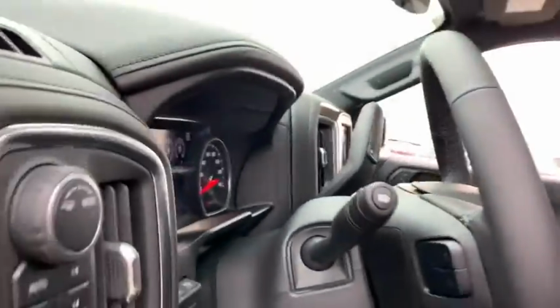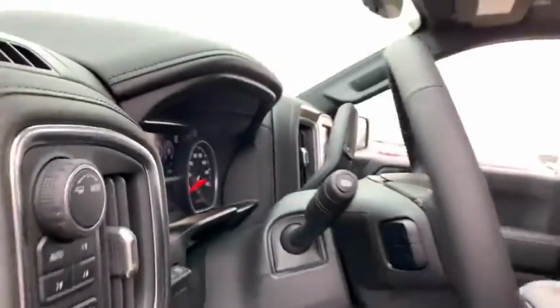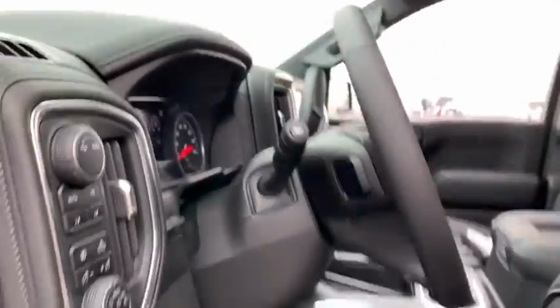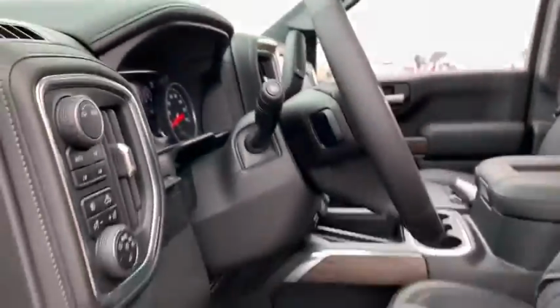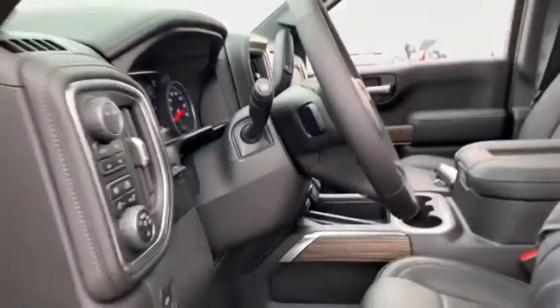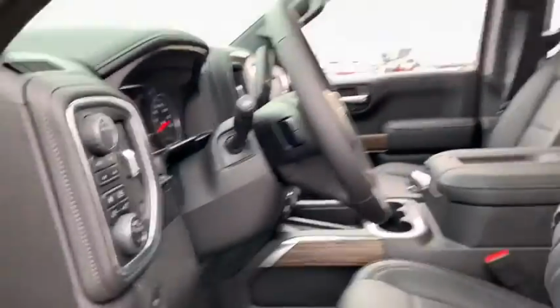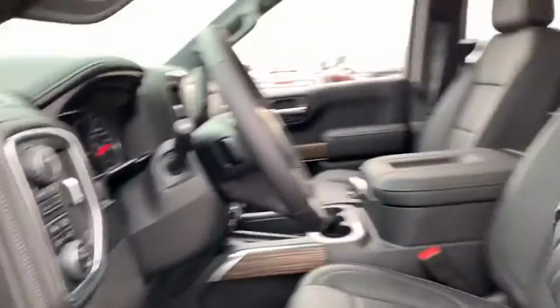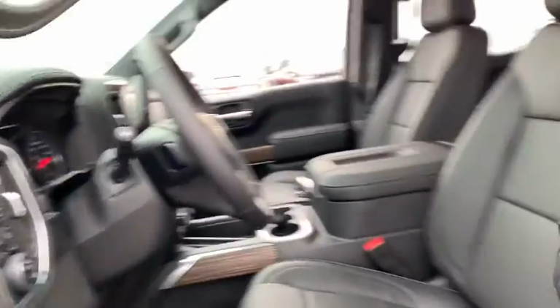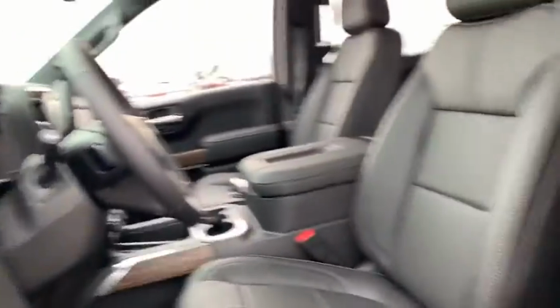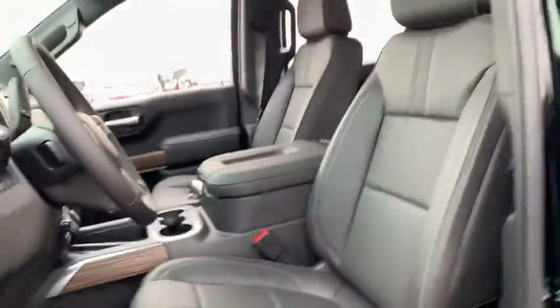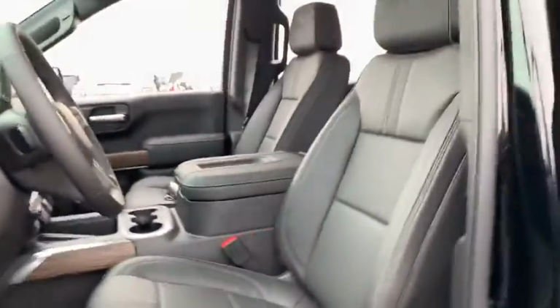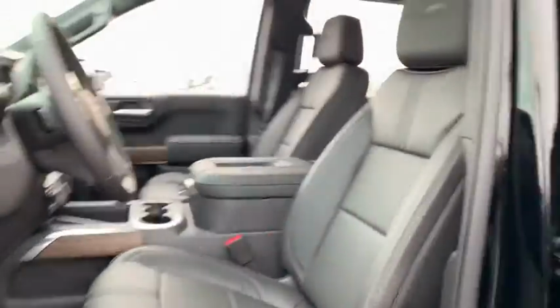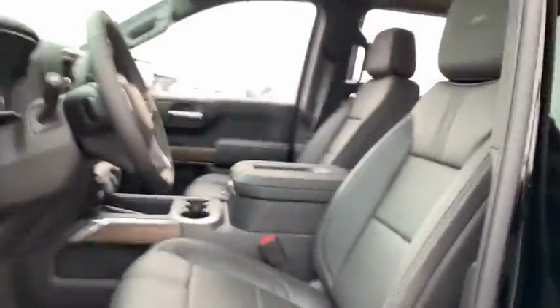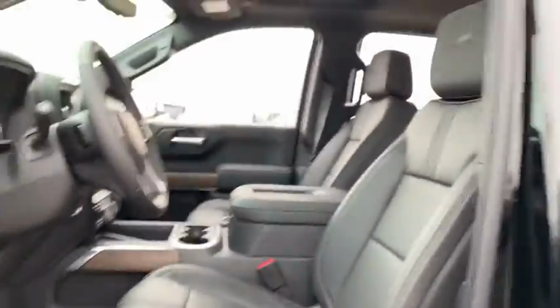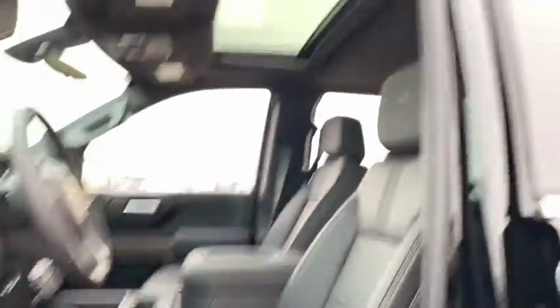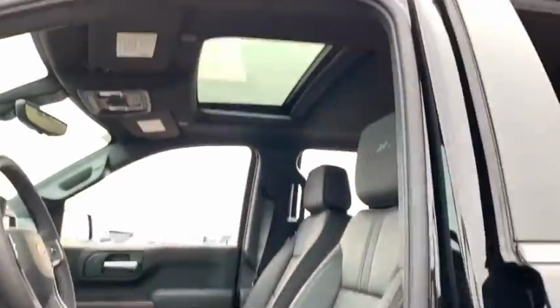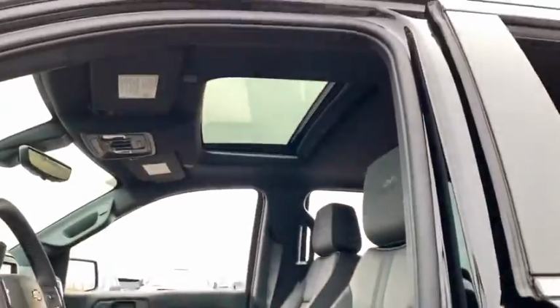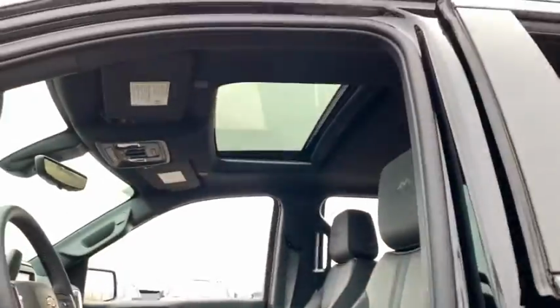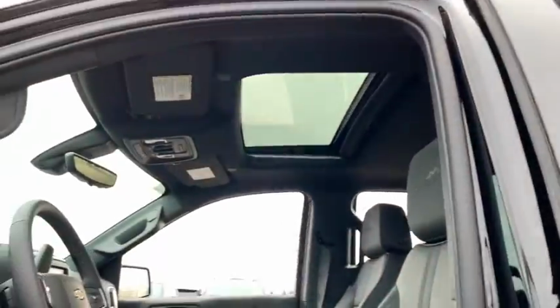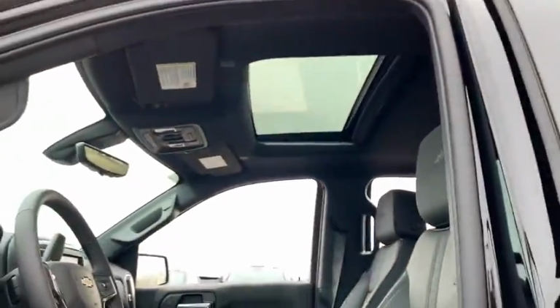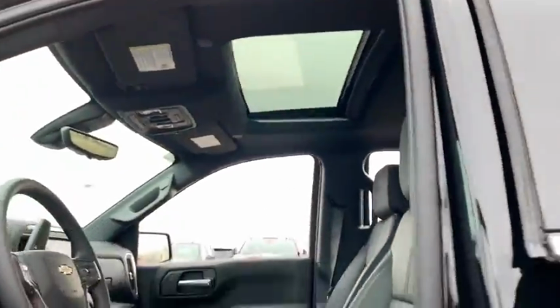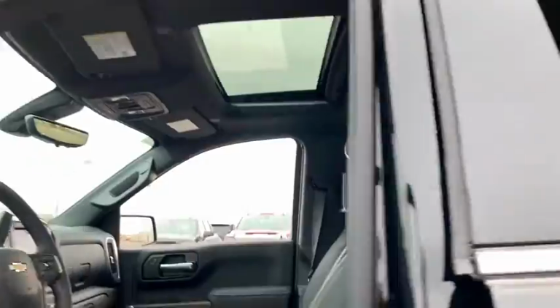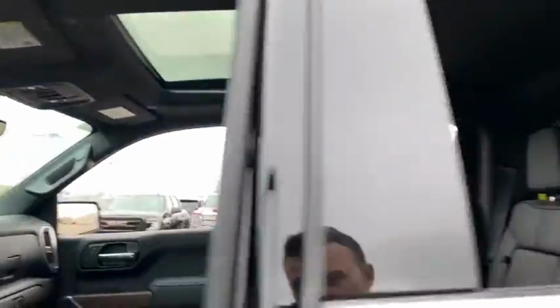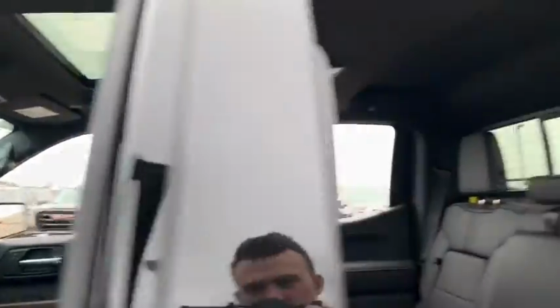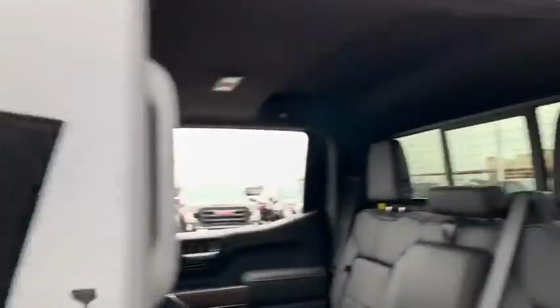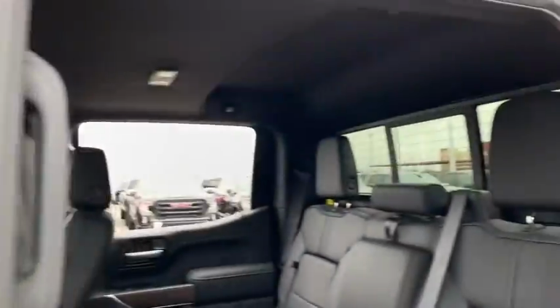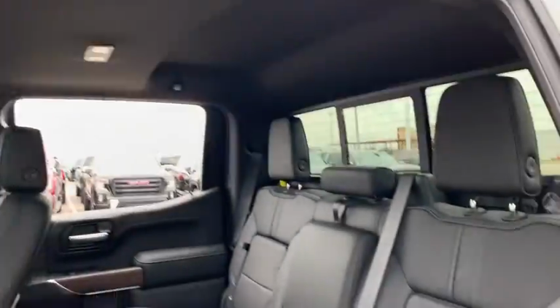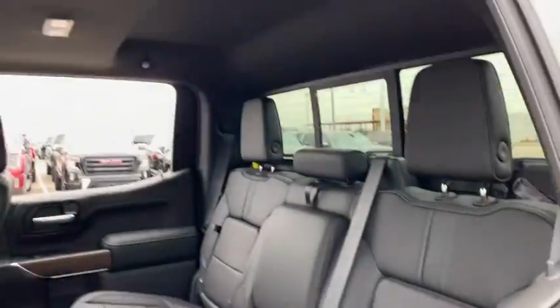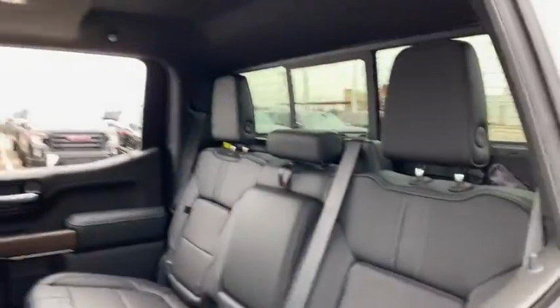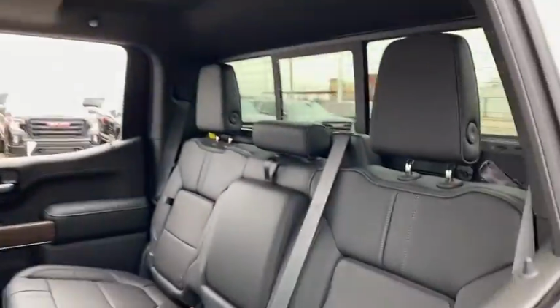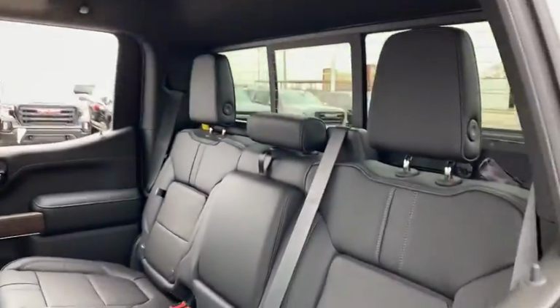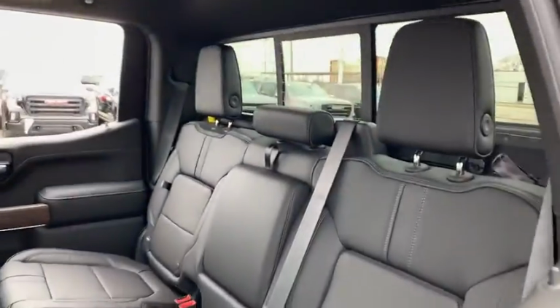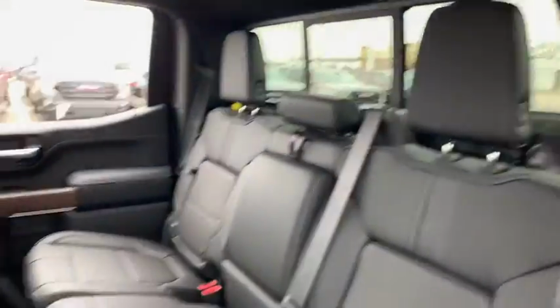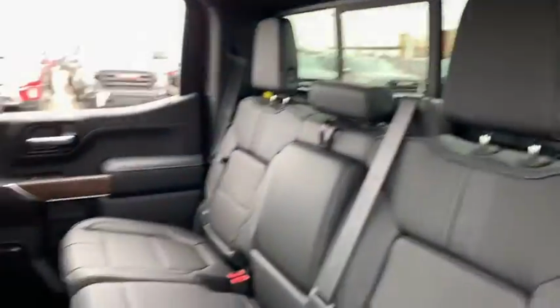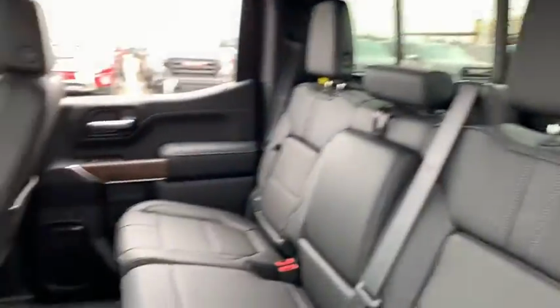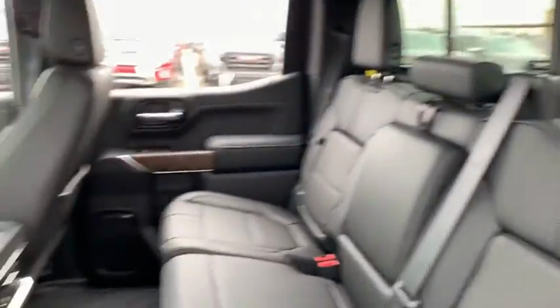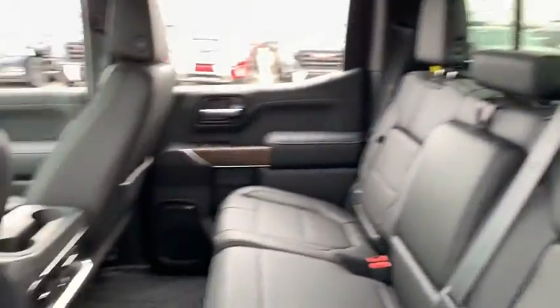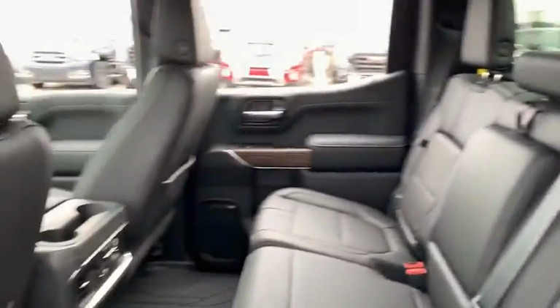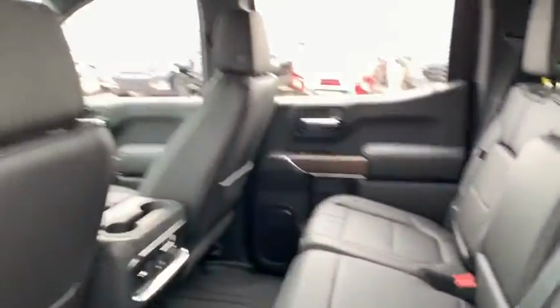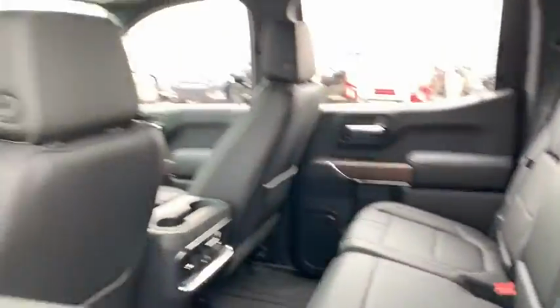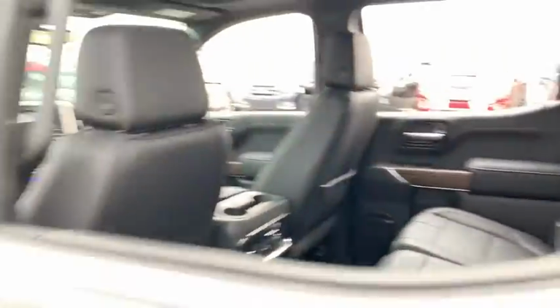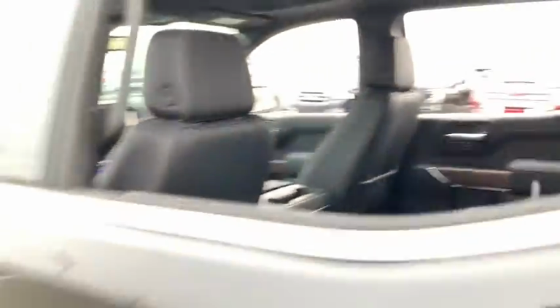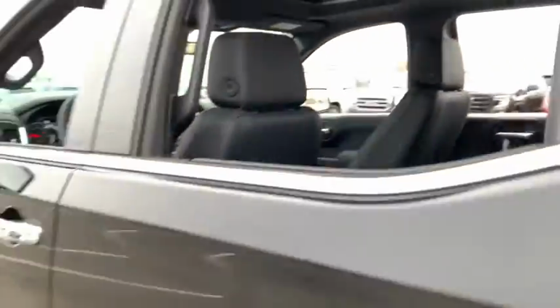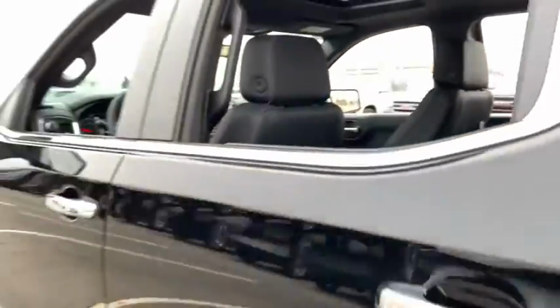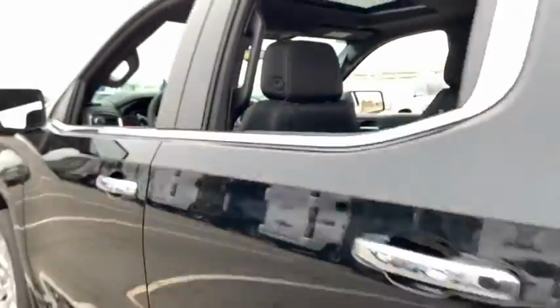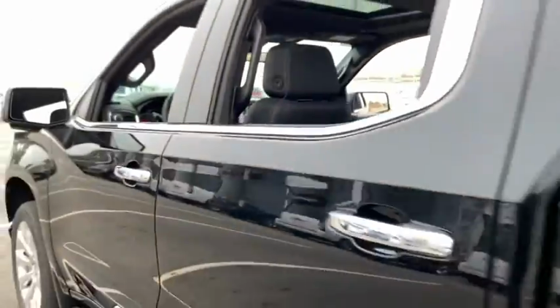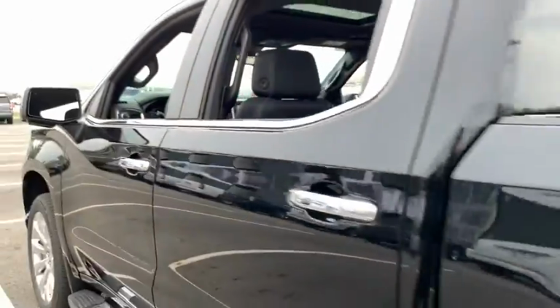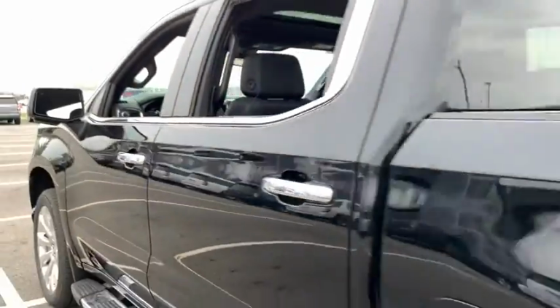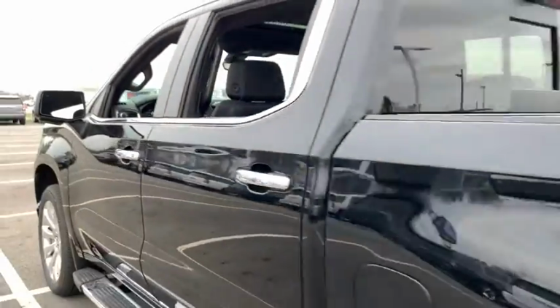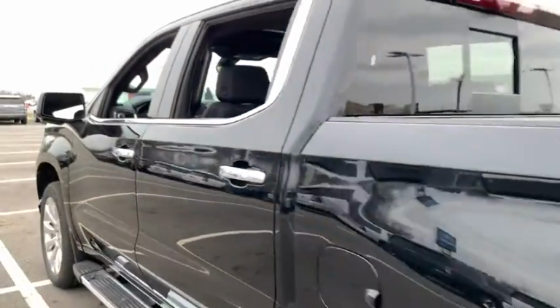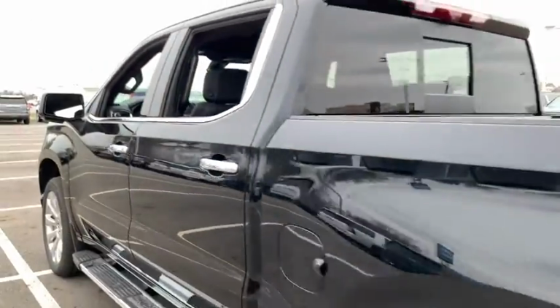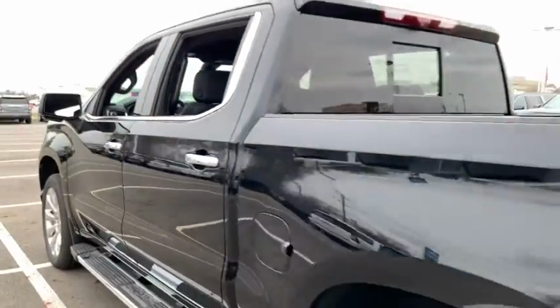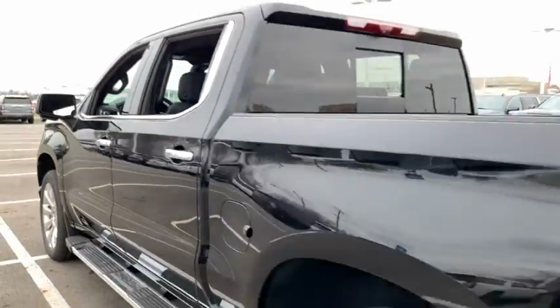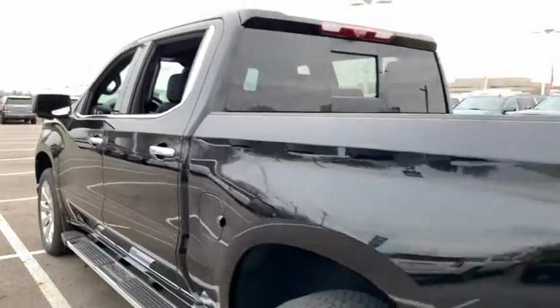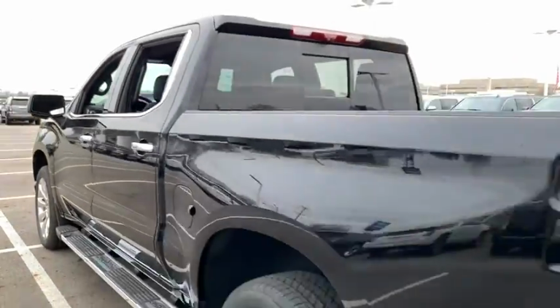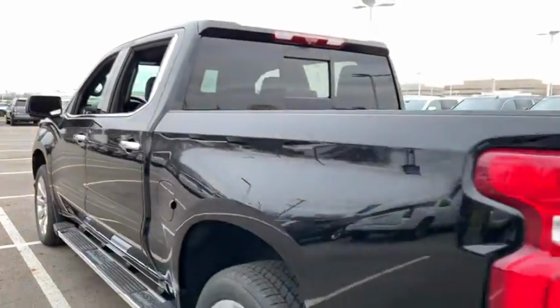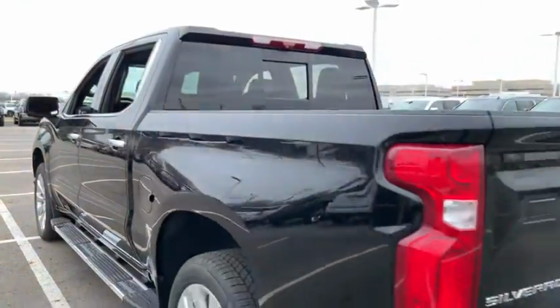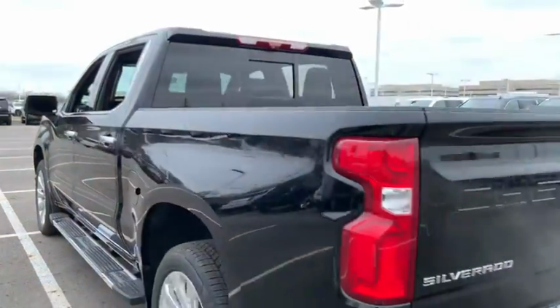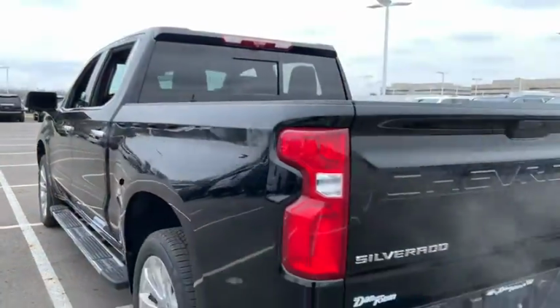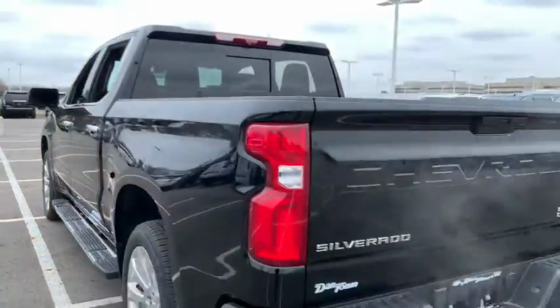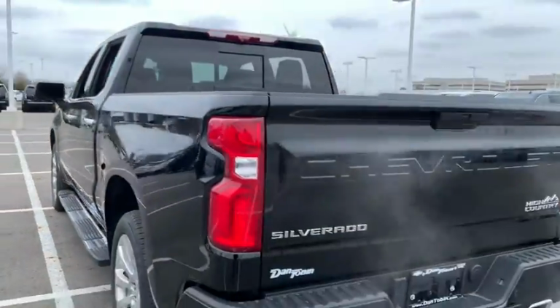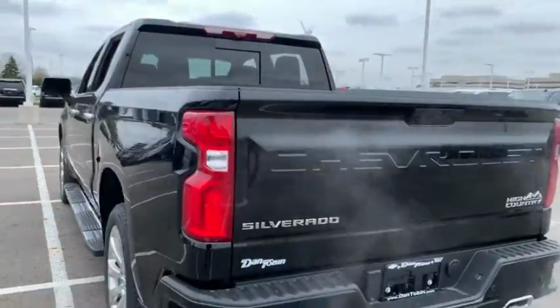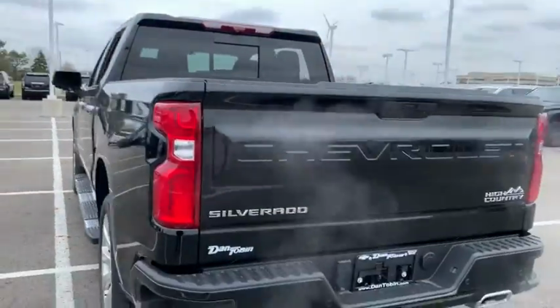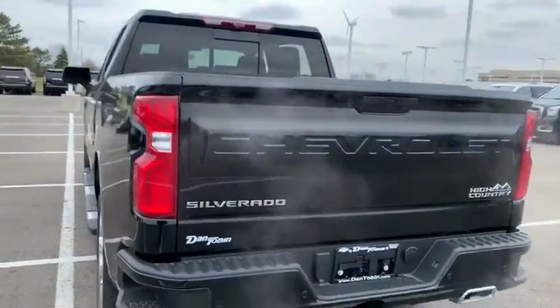alloy wheels, four-wheel disc brakes, floor mats, universal garage door opener, center armrest, security system,